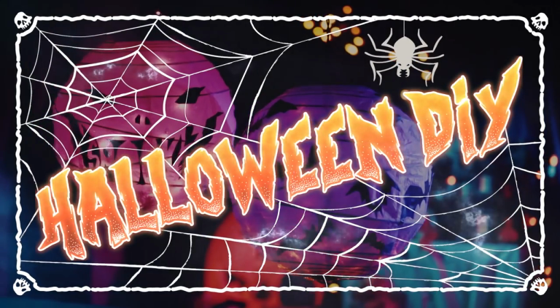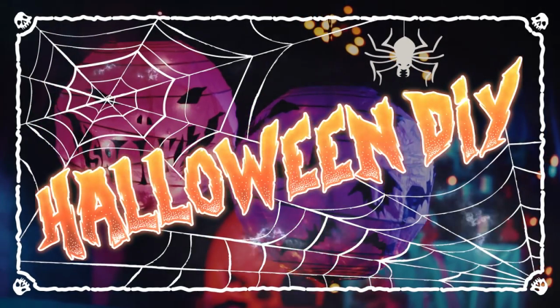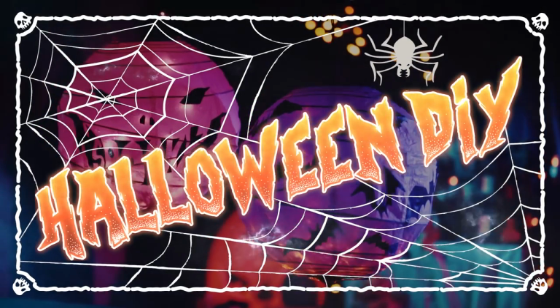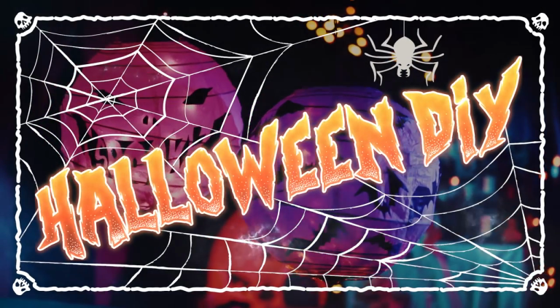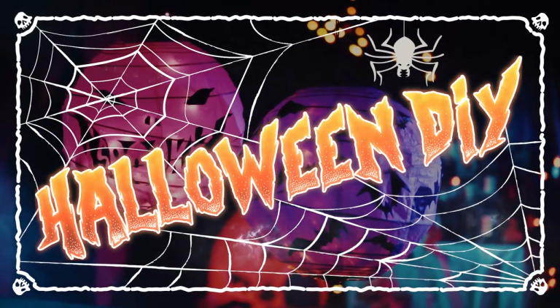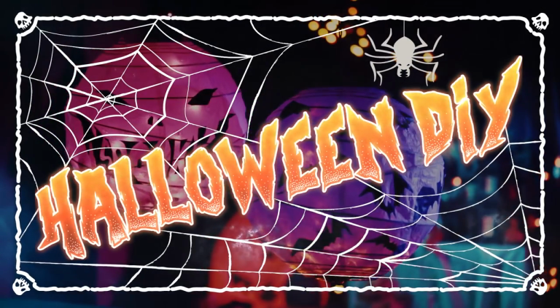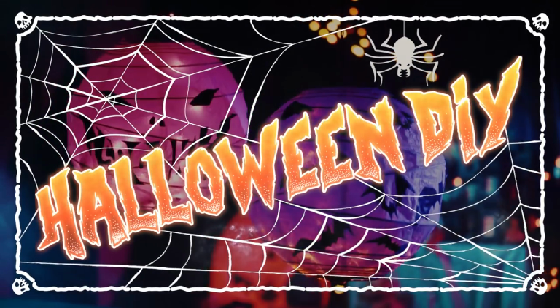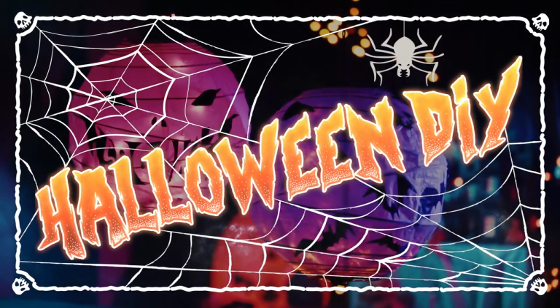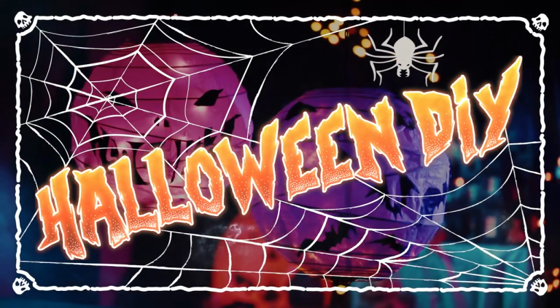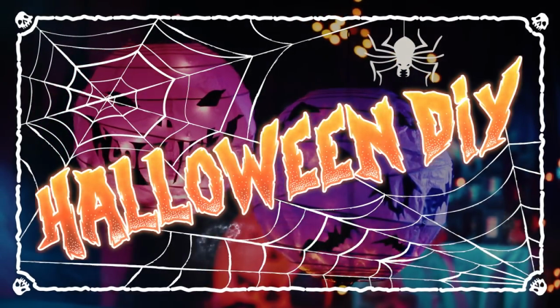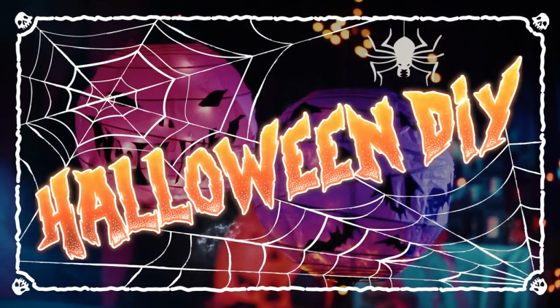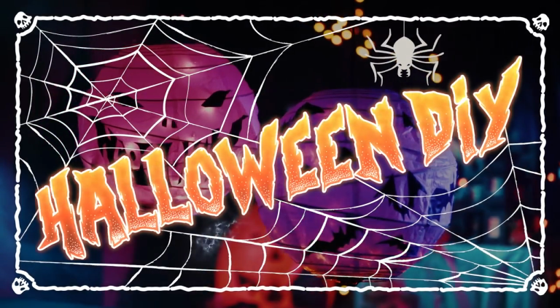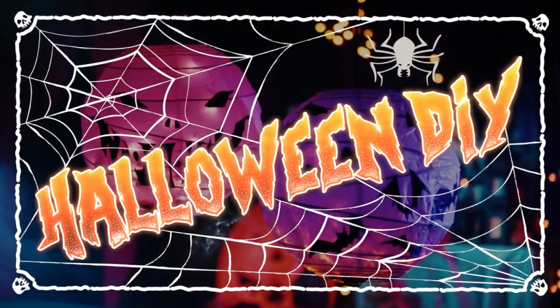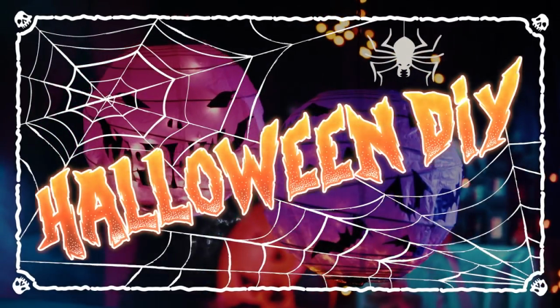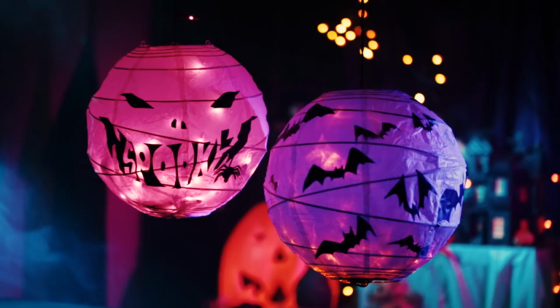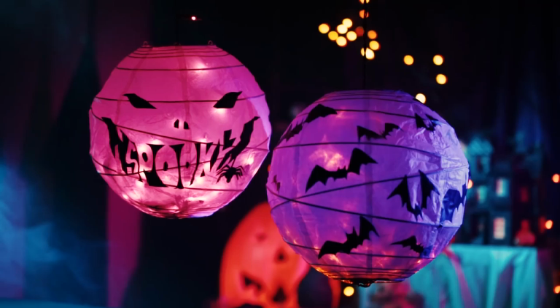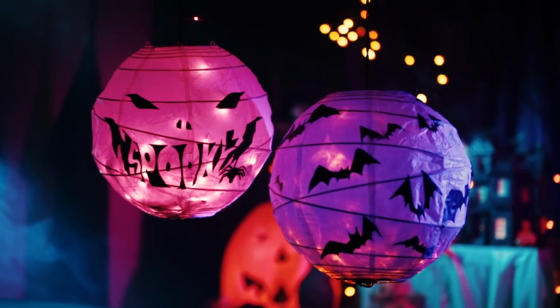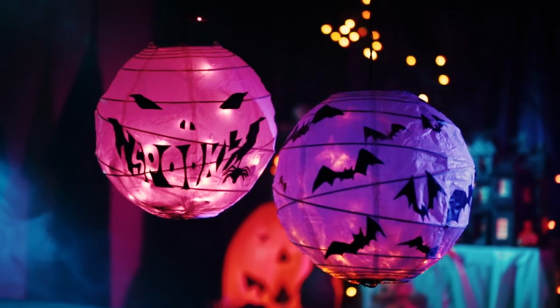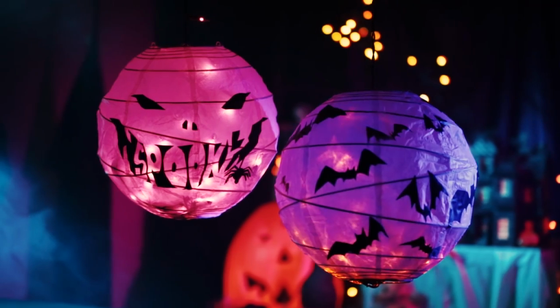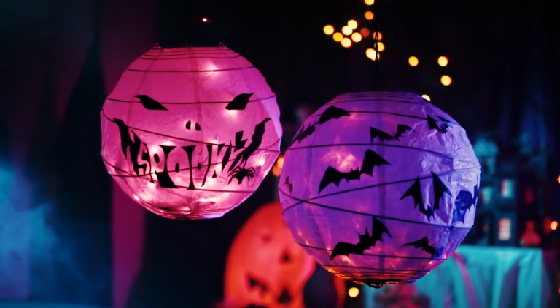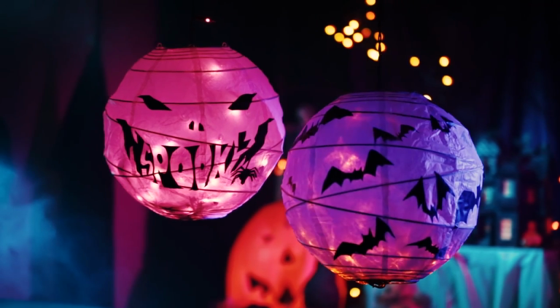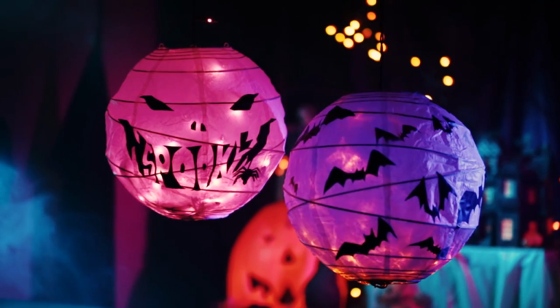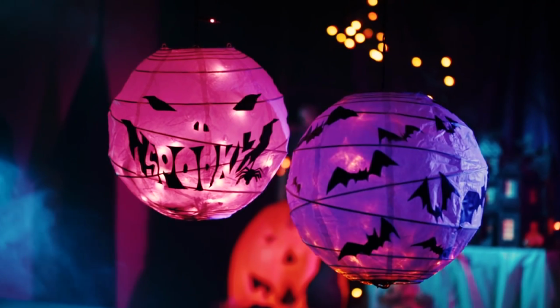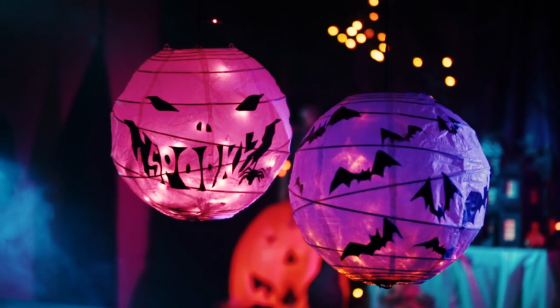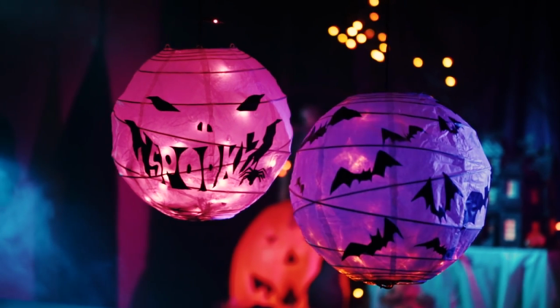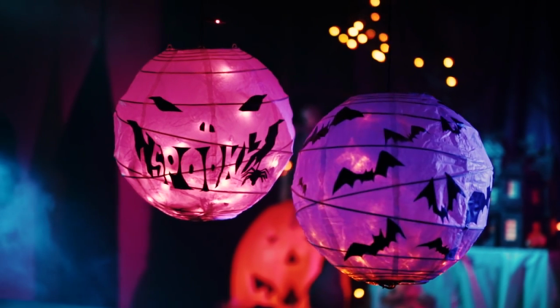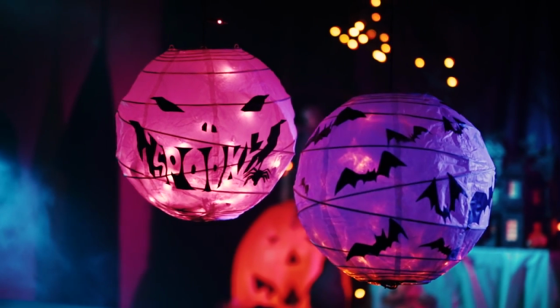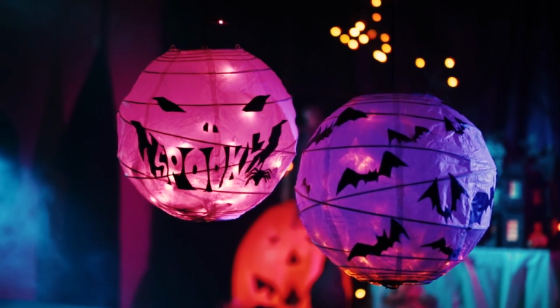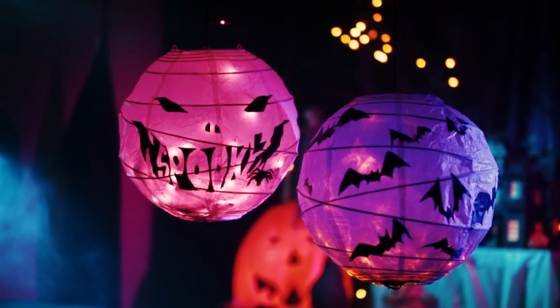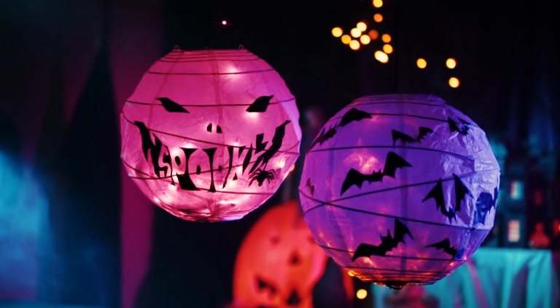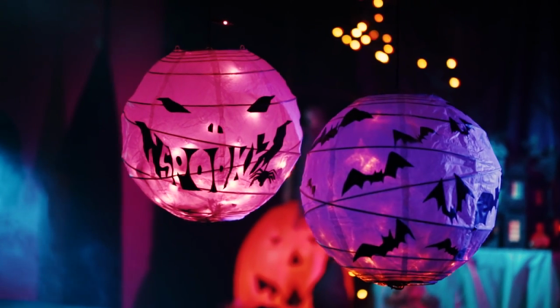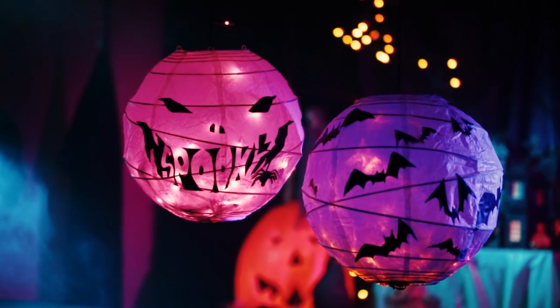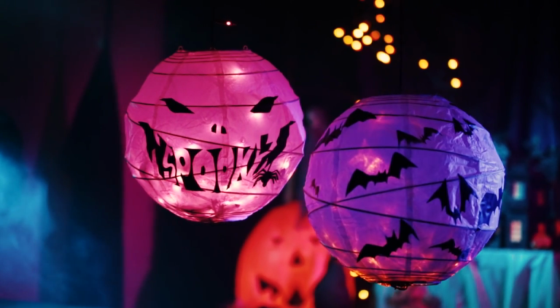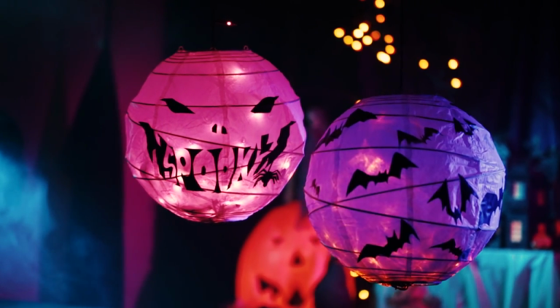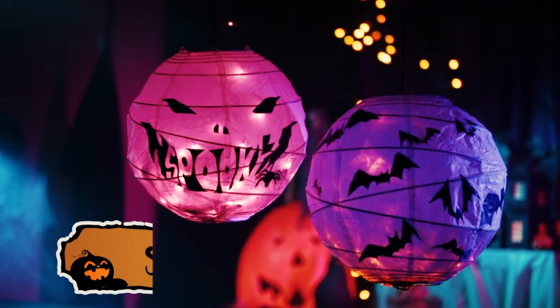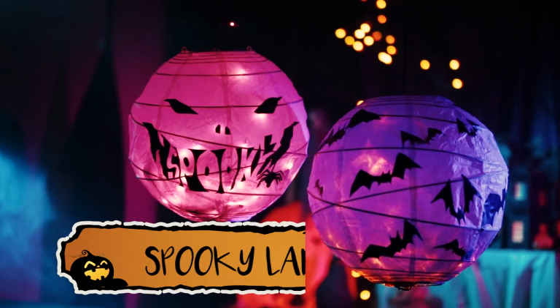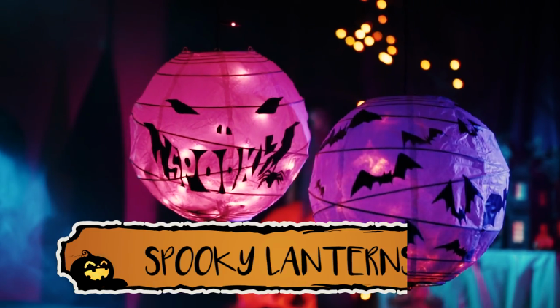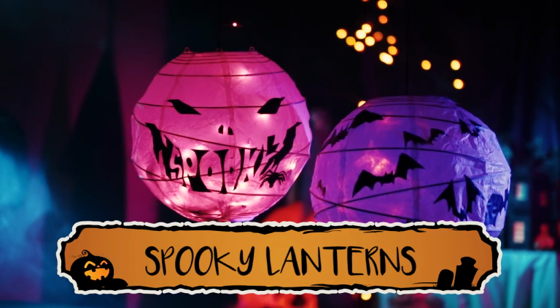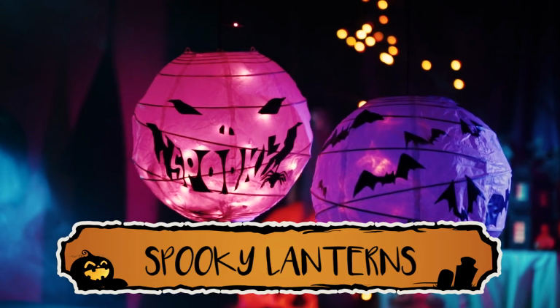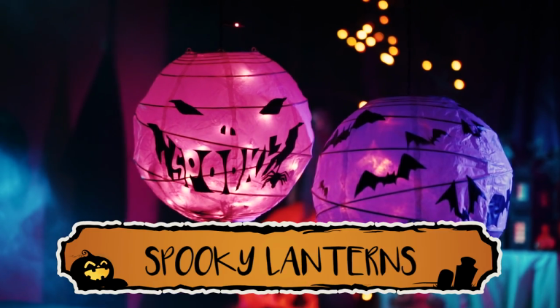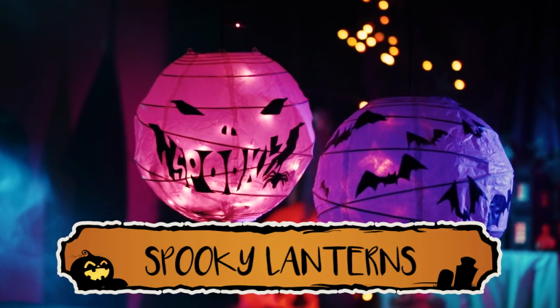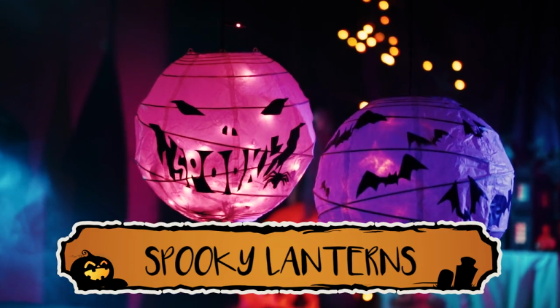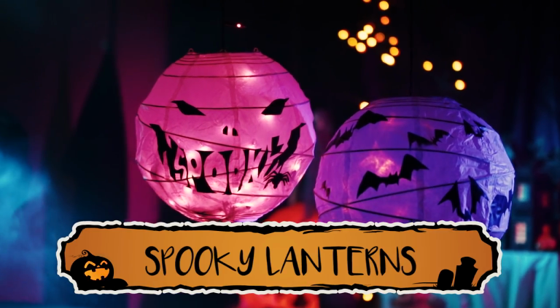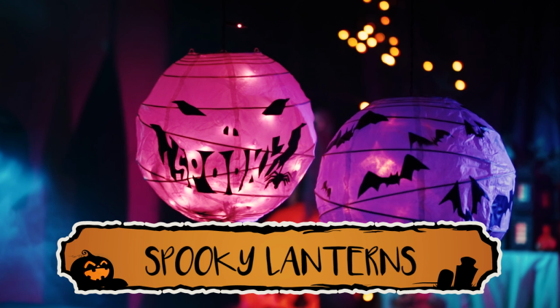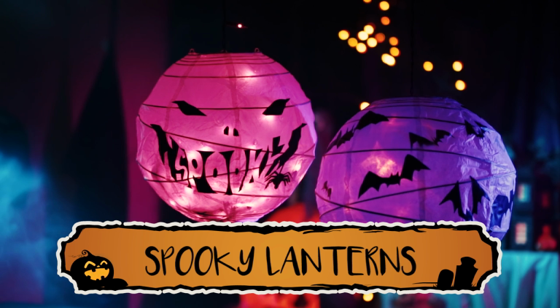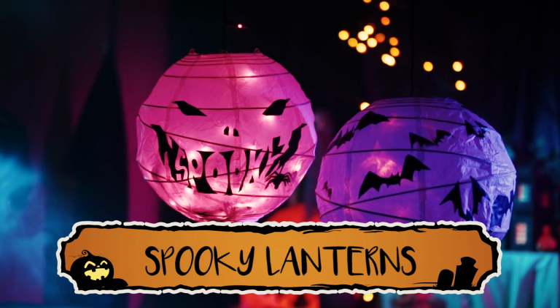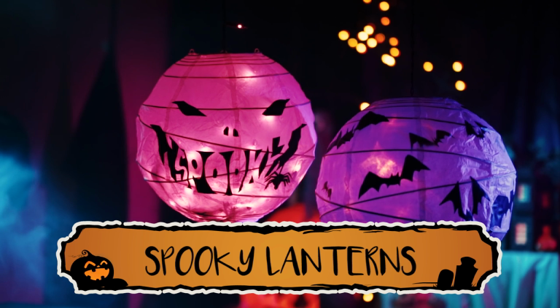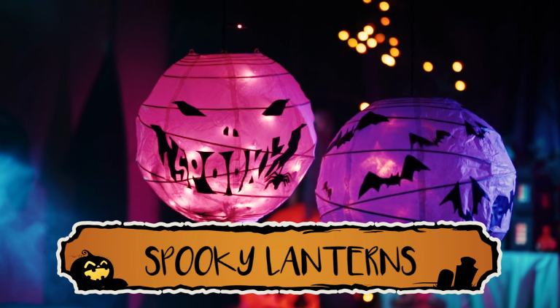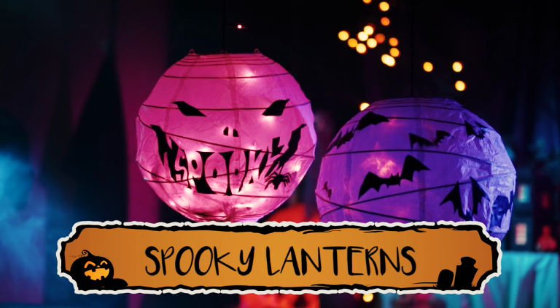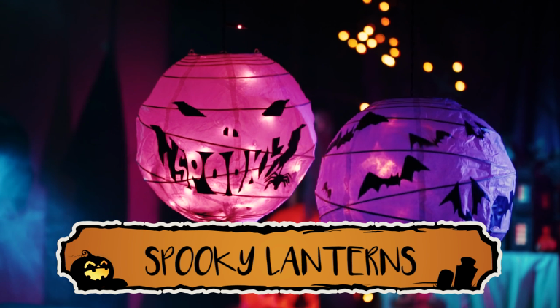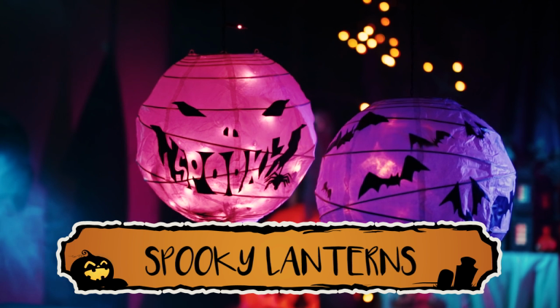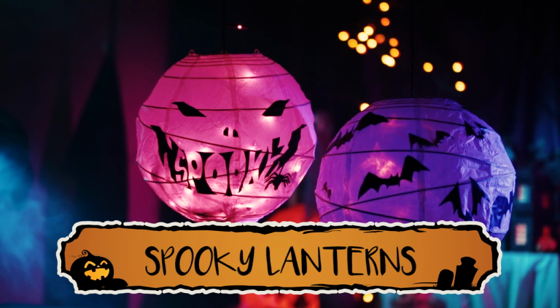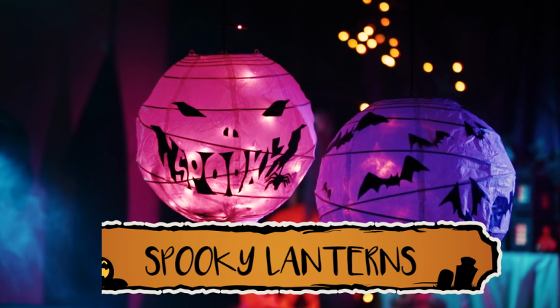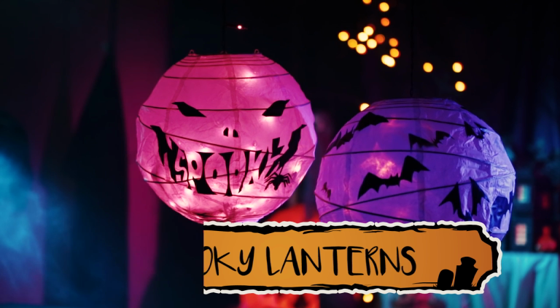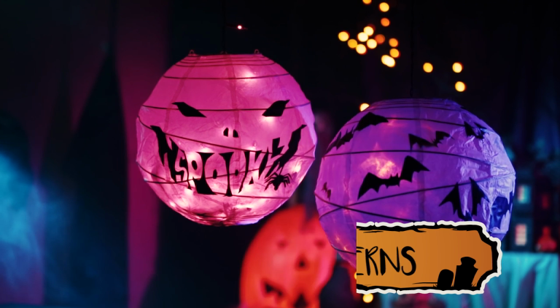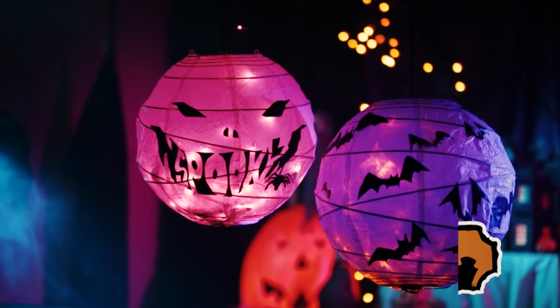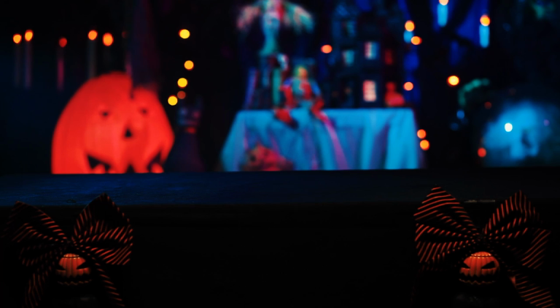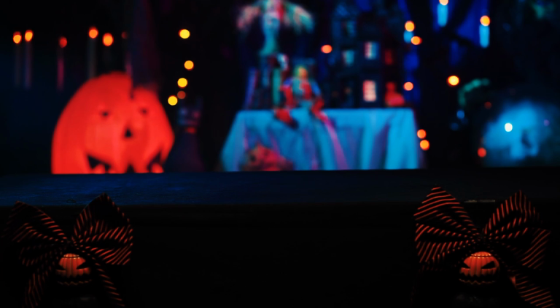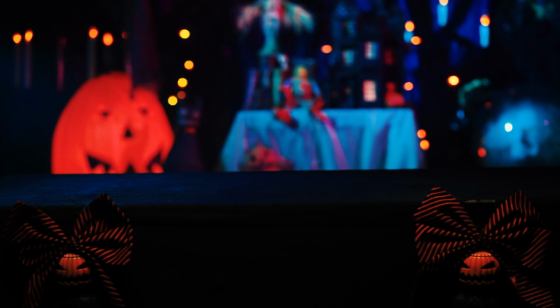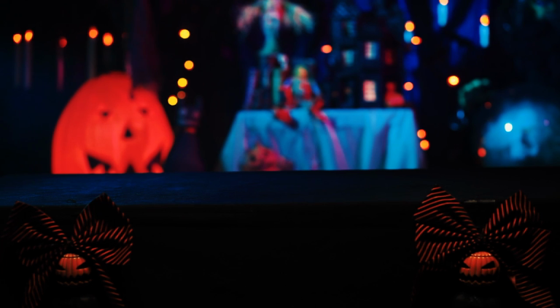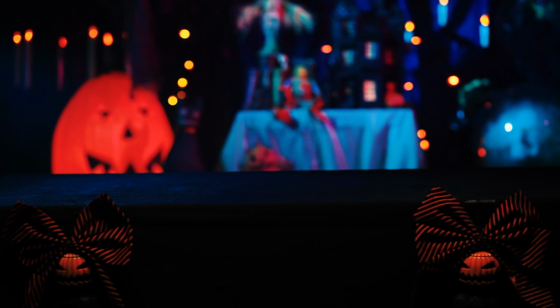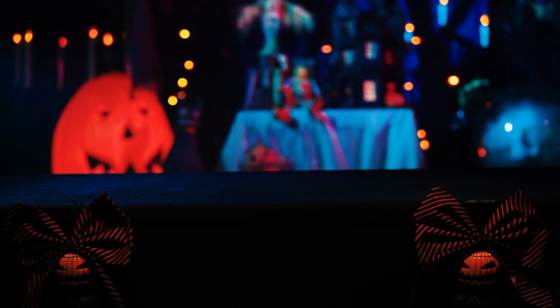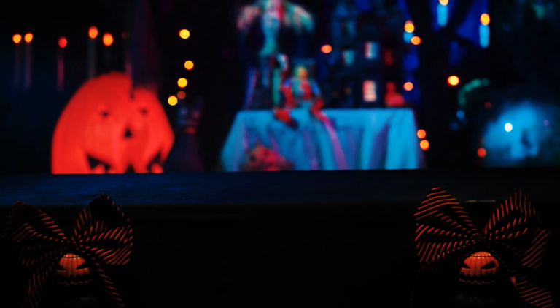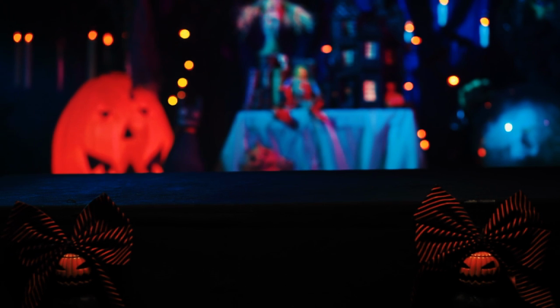Today we are going to show you how to spookify some paper lanterns in an easy way that will transform any room this Halloween.